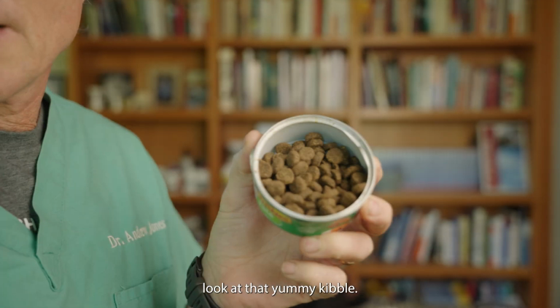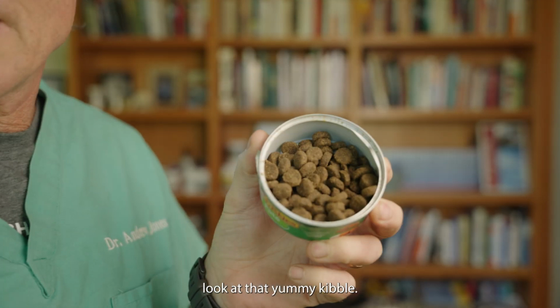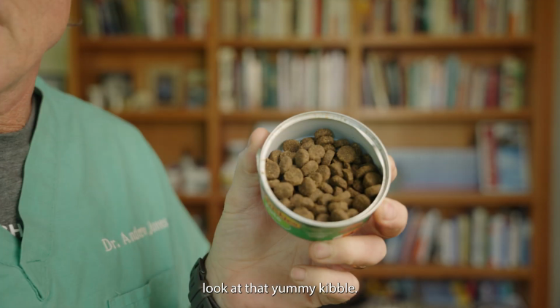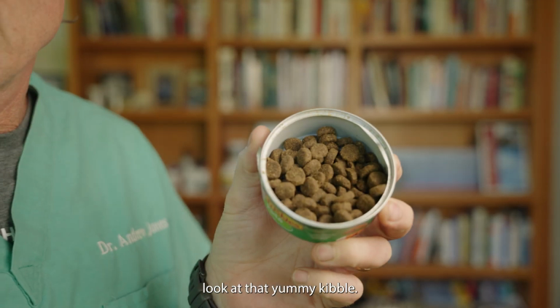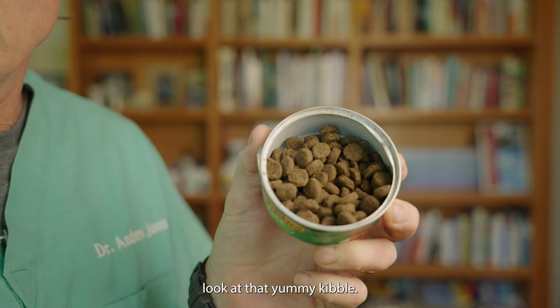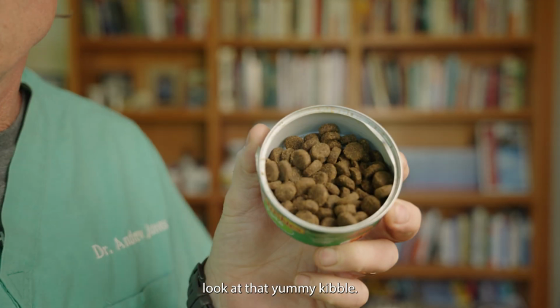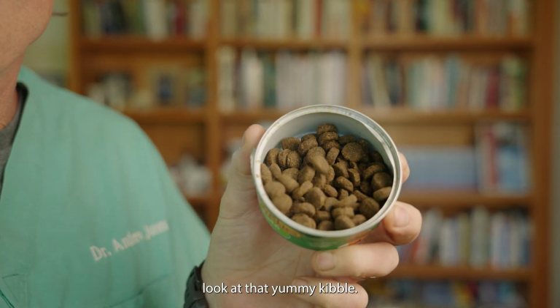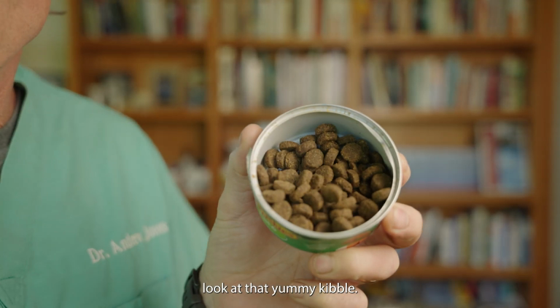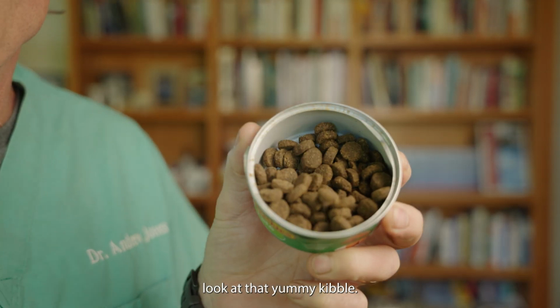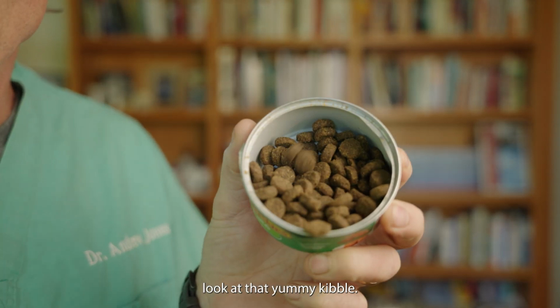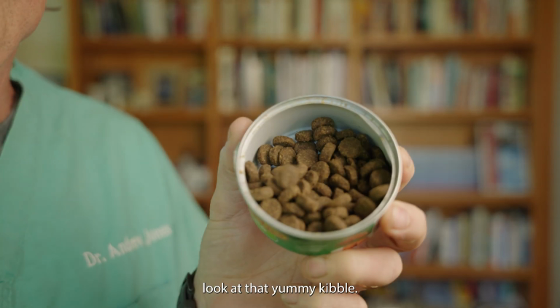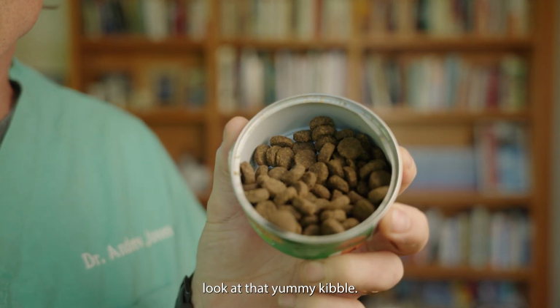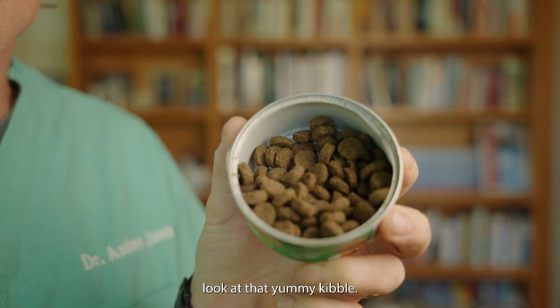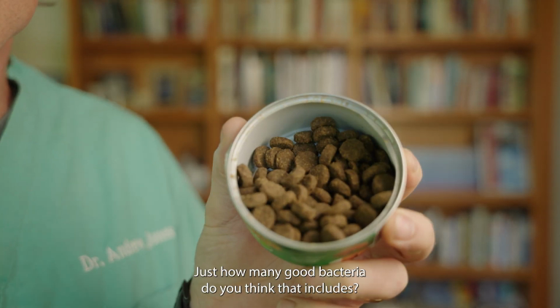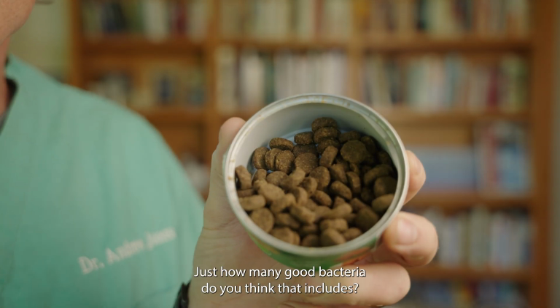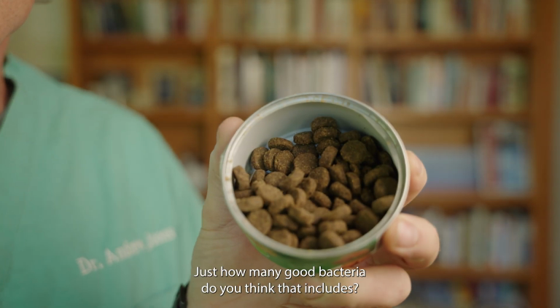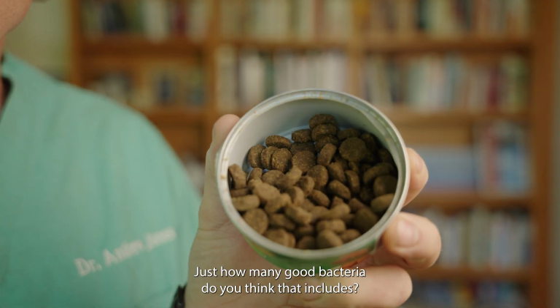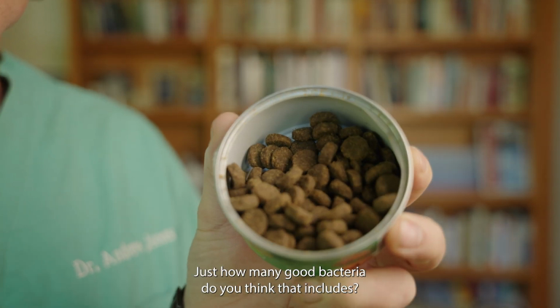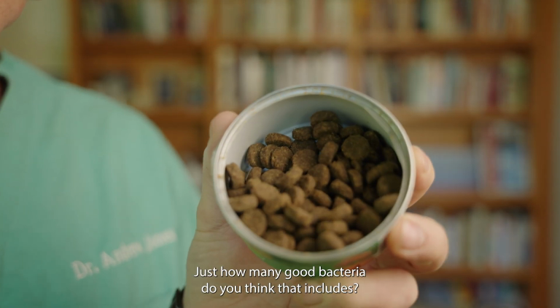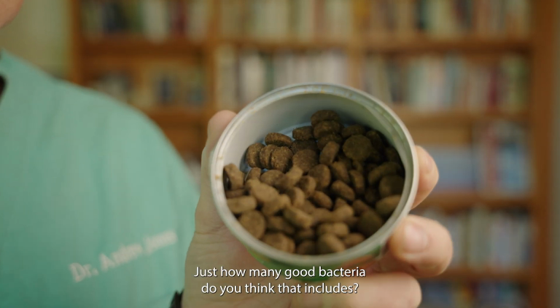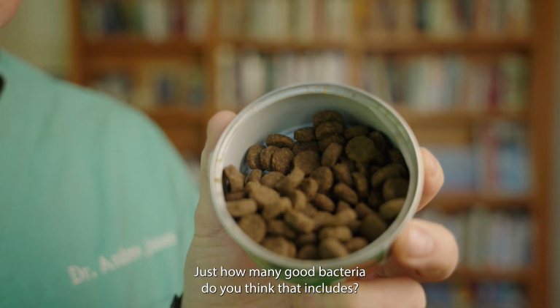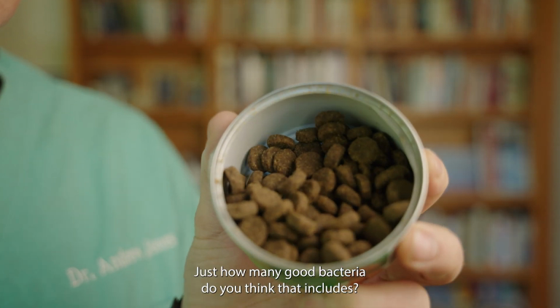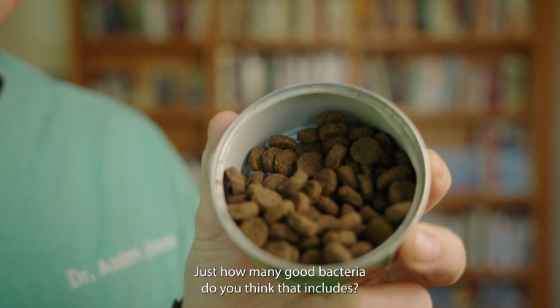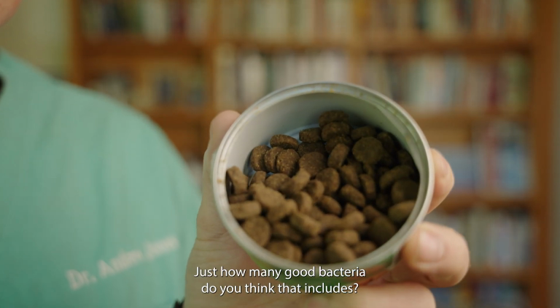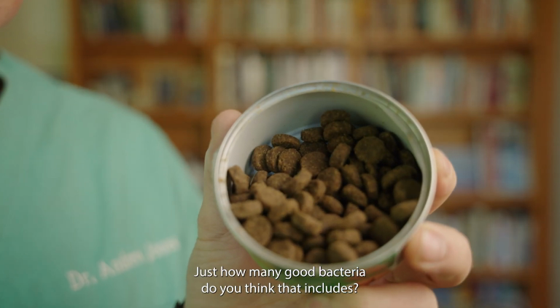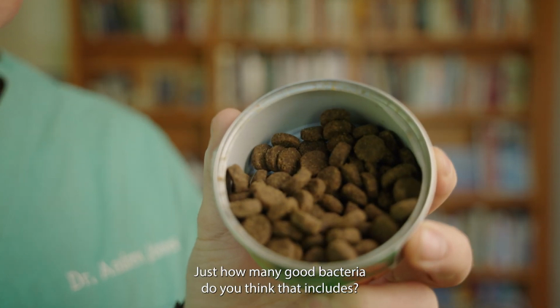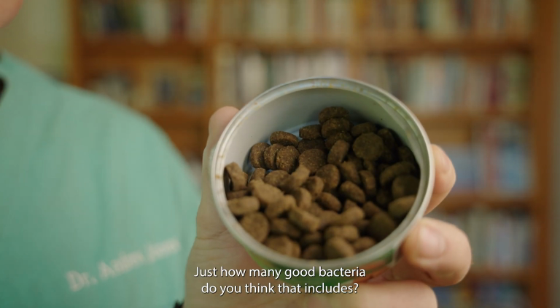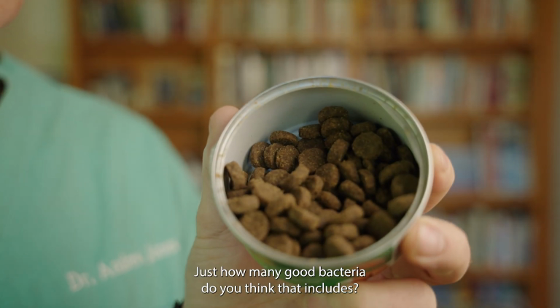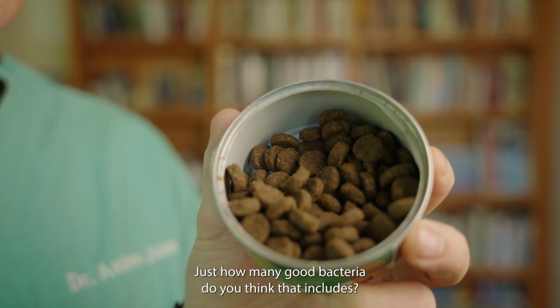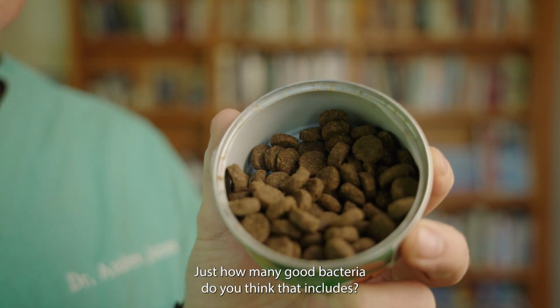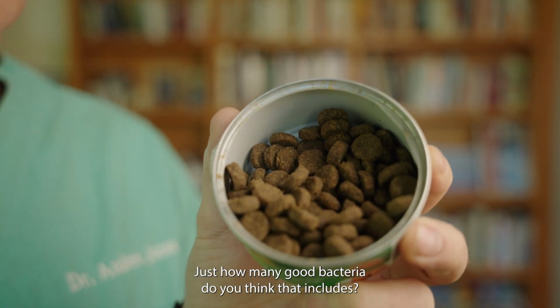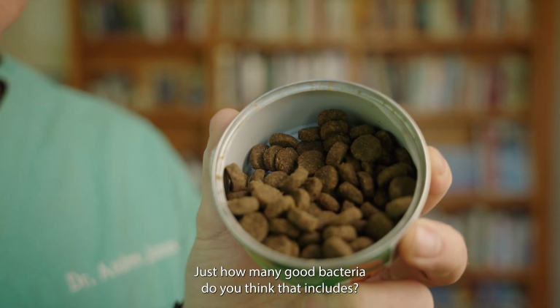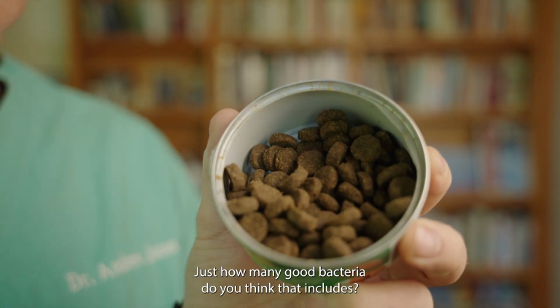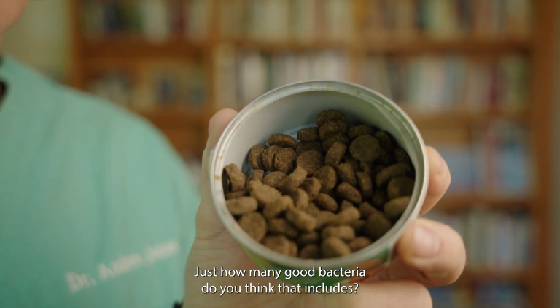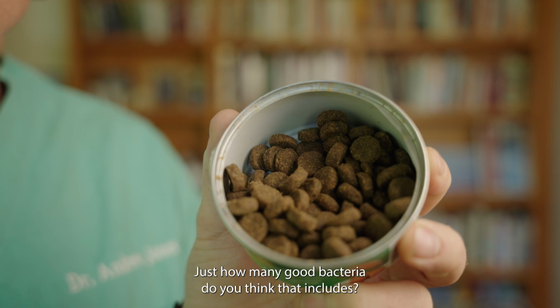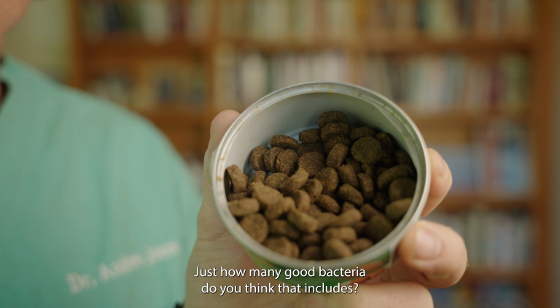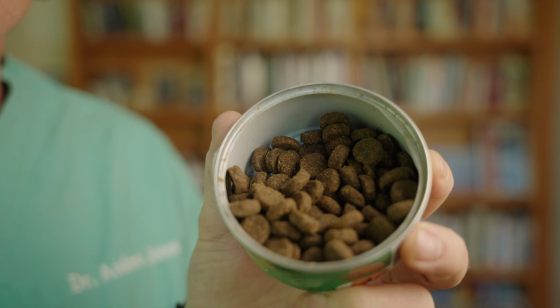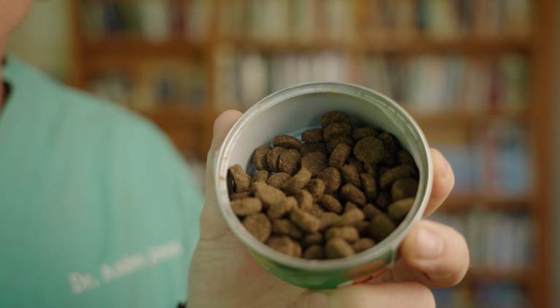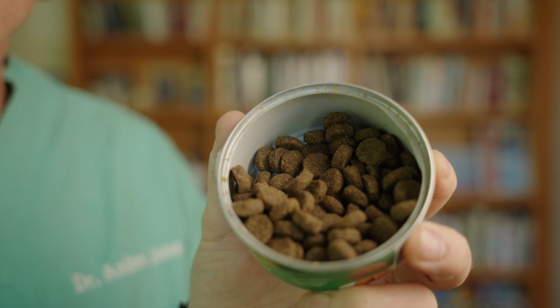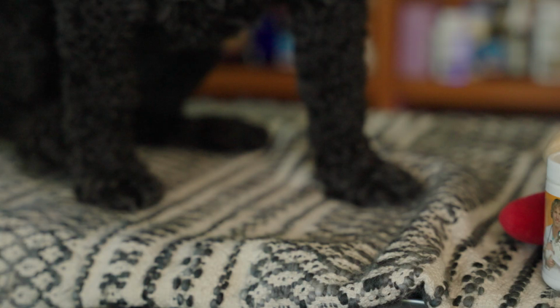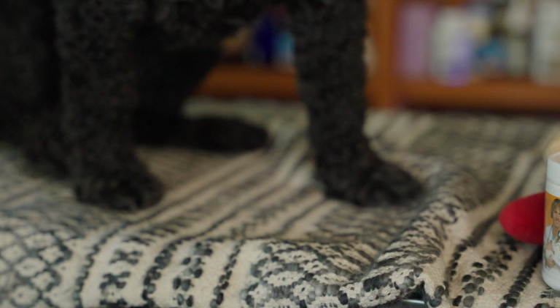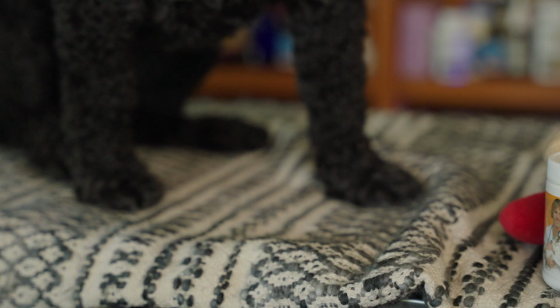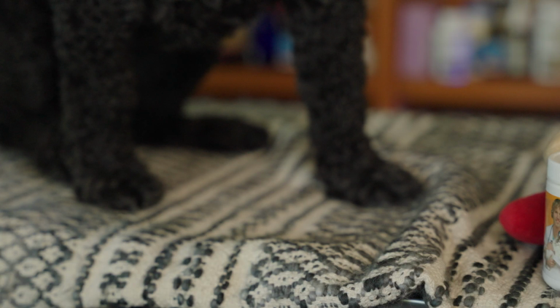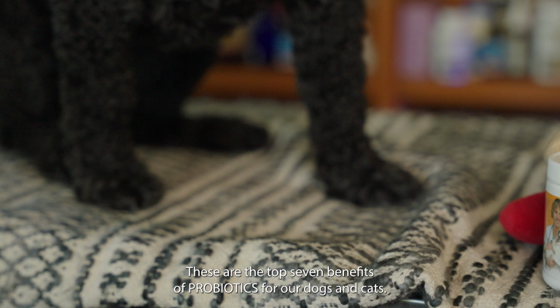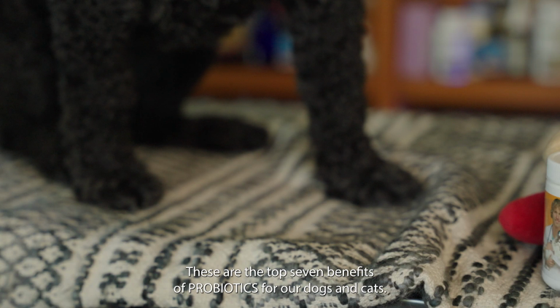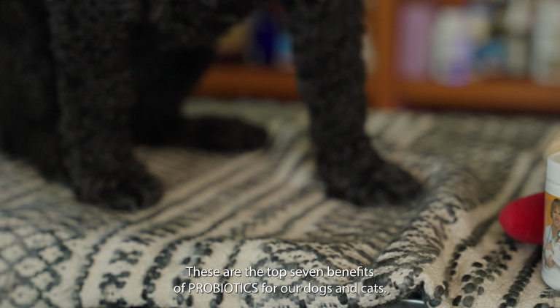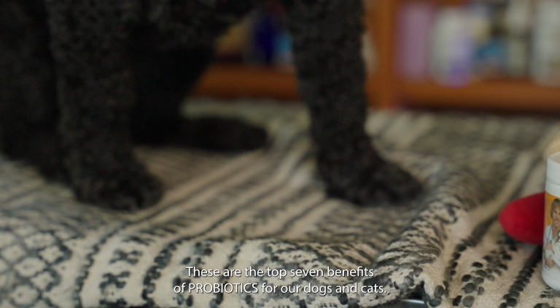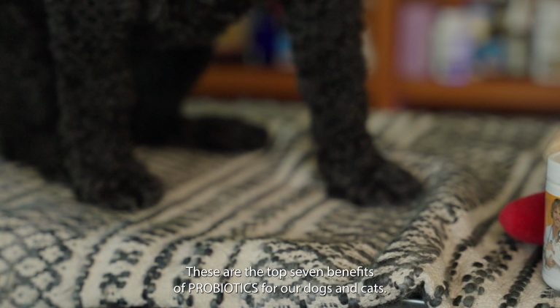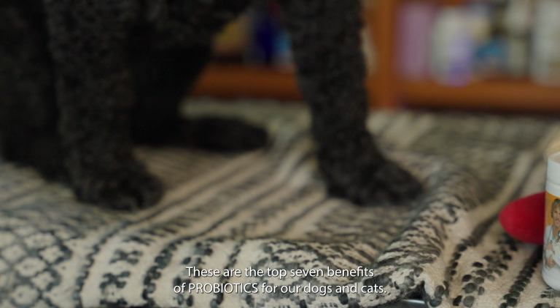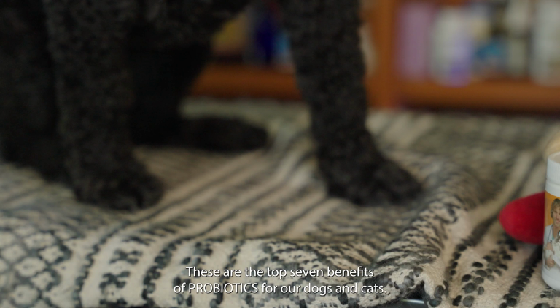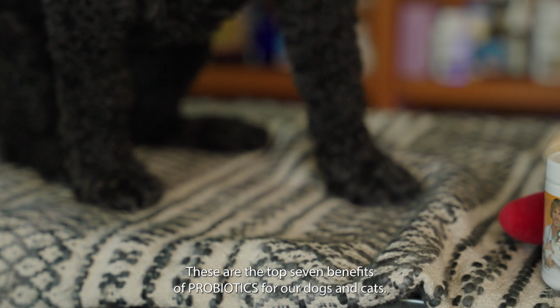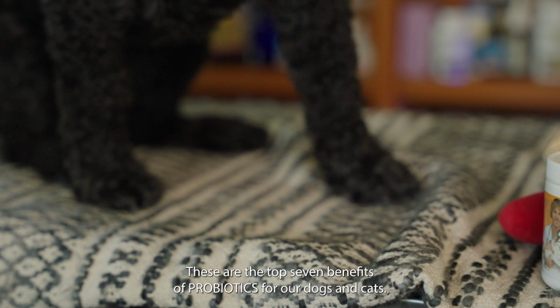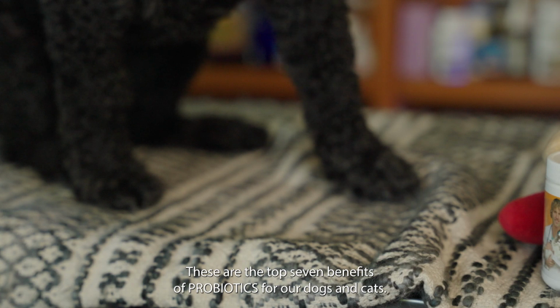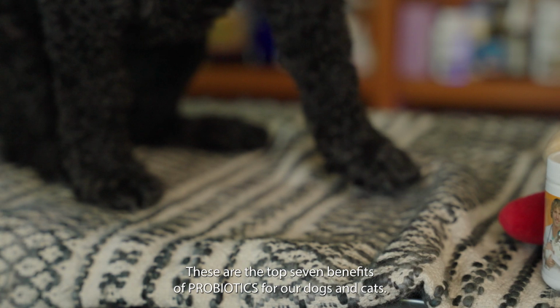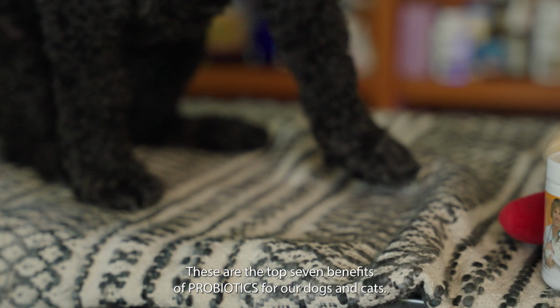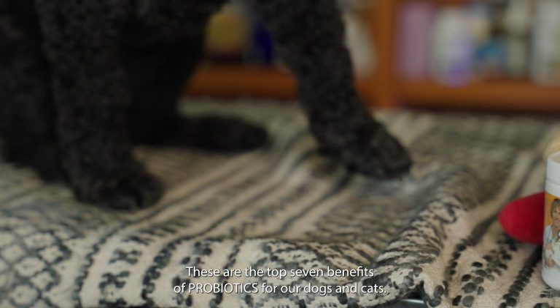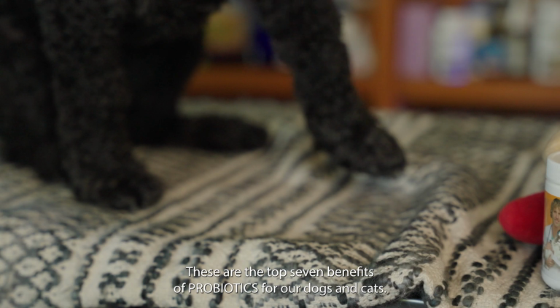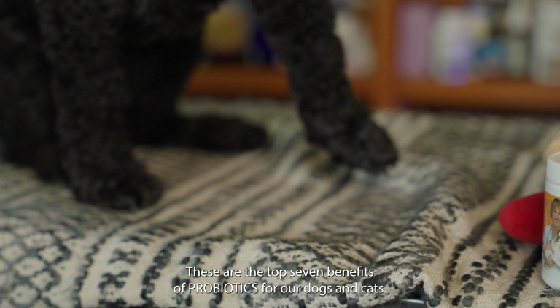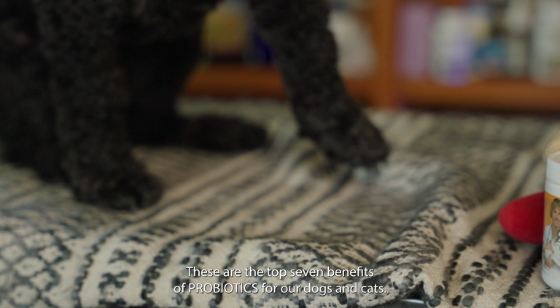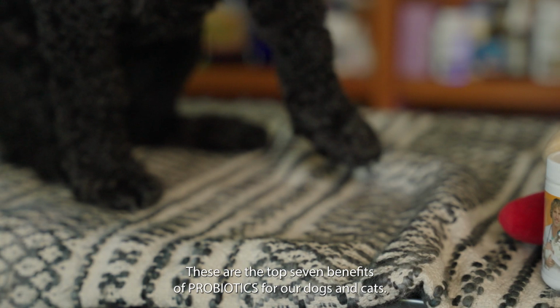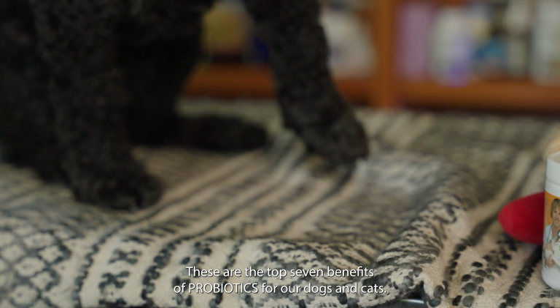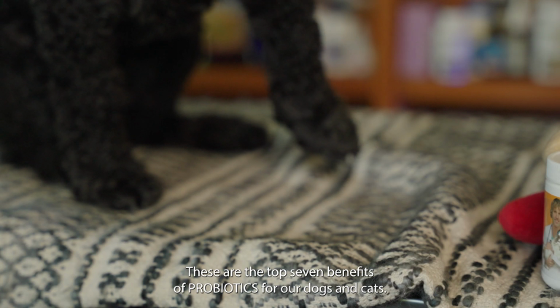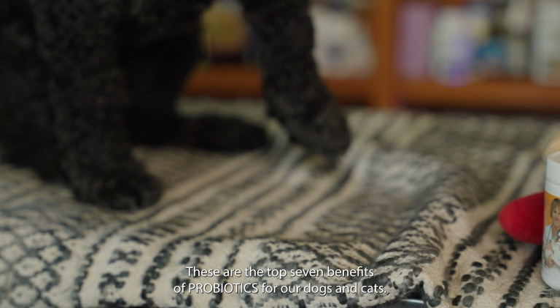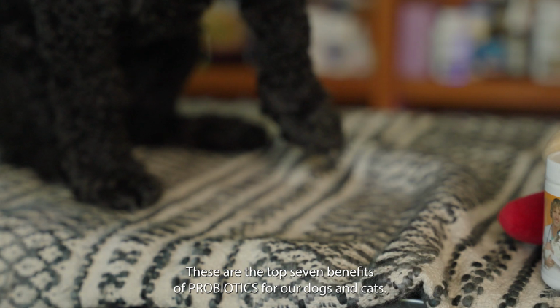Look at that yummy kibble — just how many good bacteria do you think that includes? These are the top seven benefits for our dogs and cats.